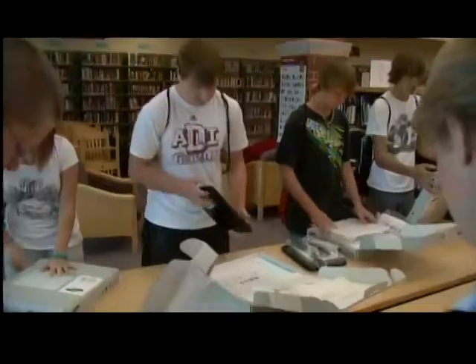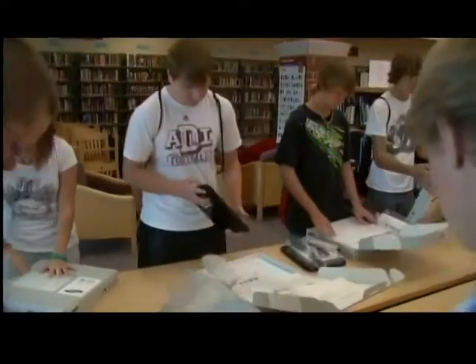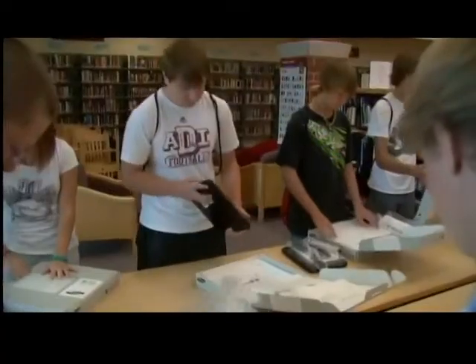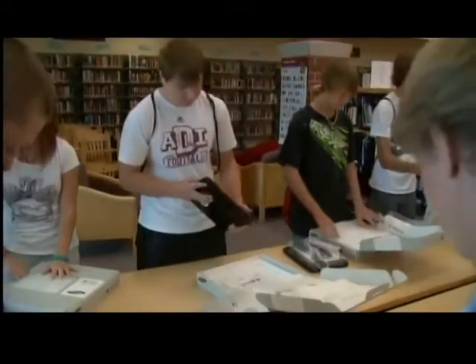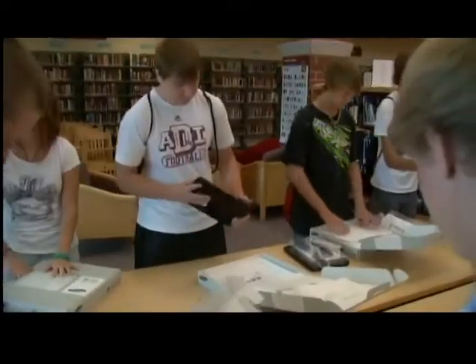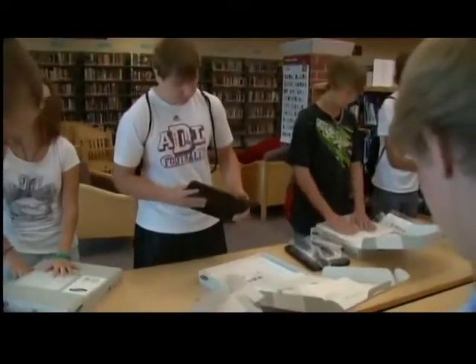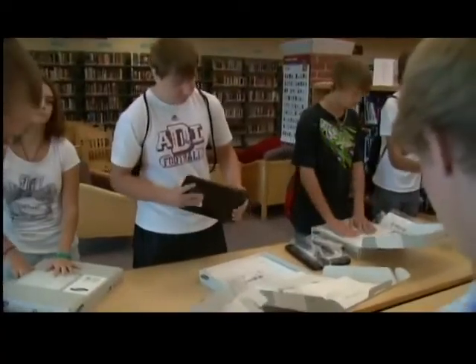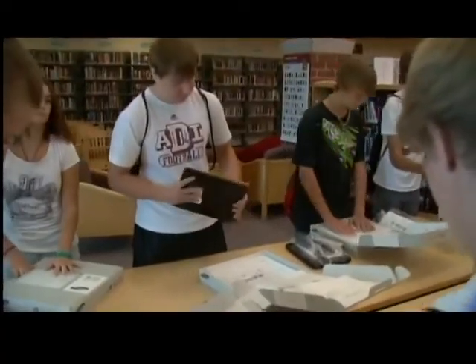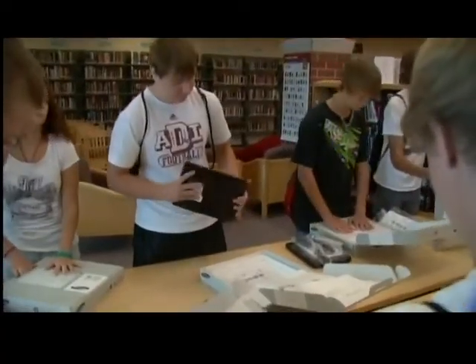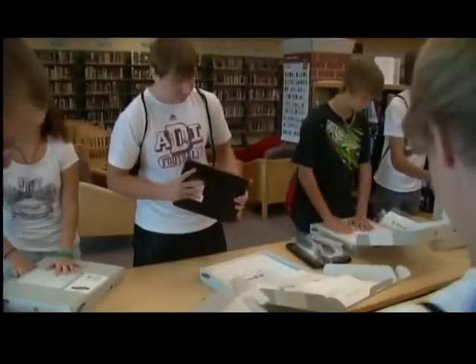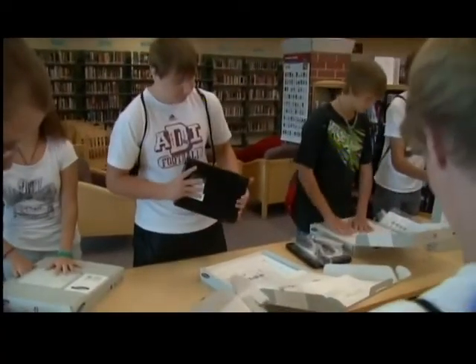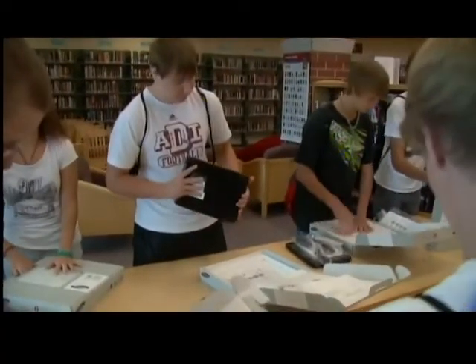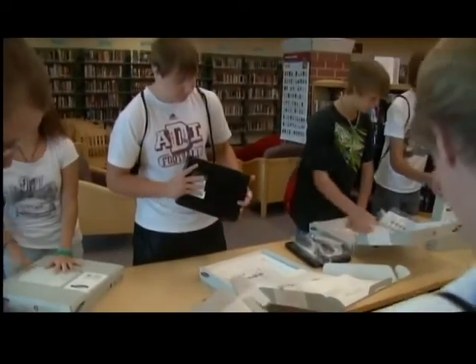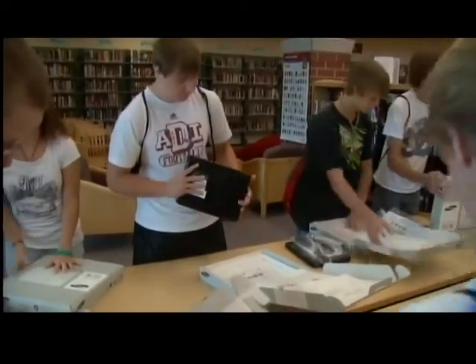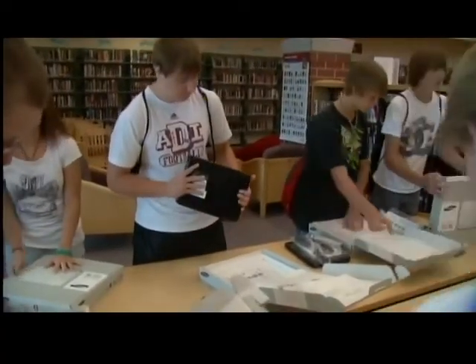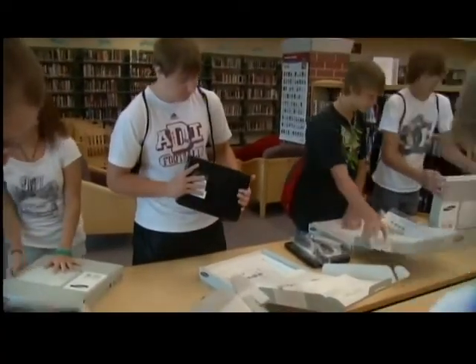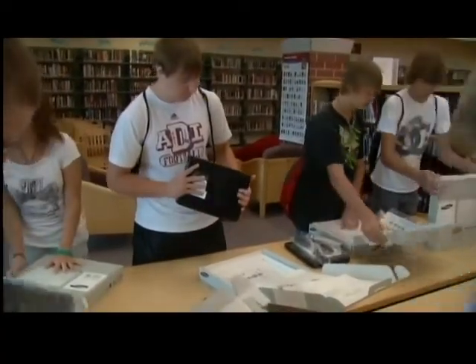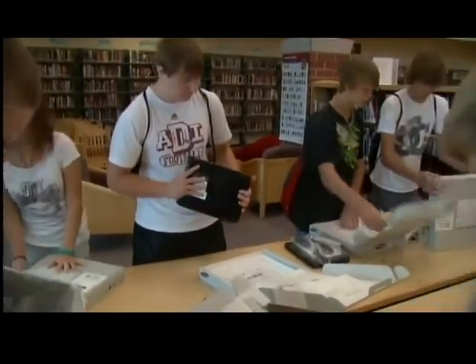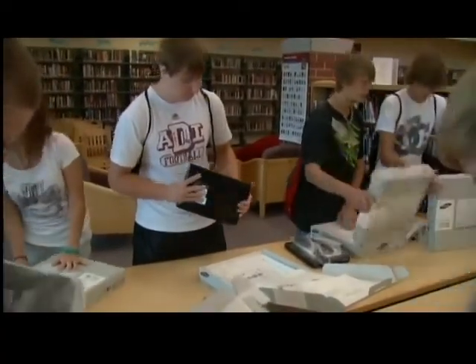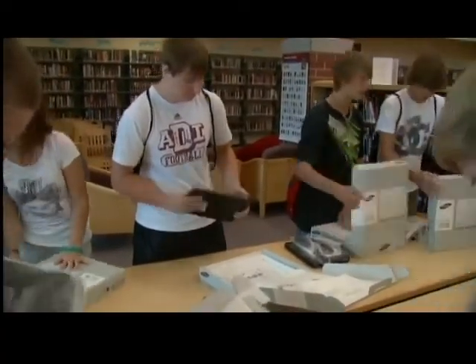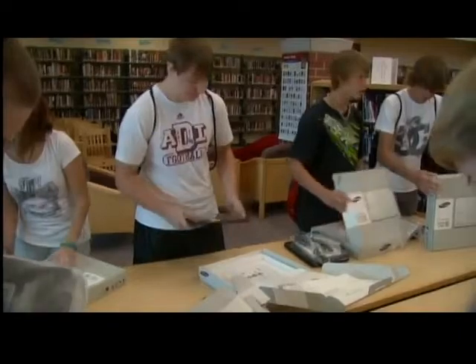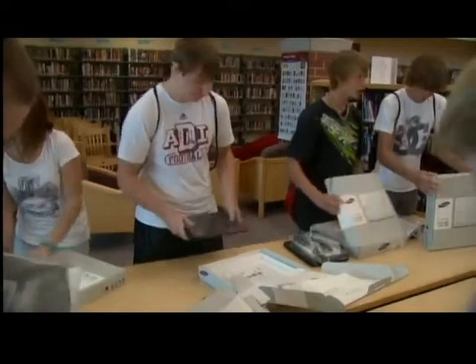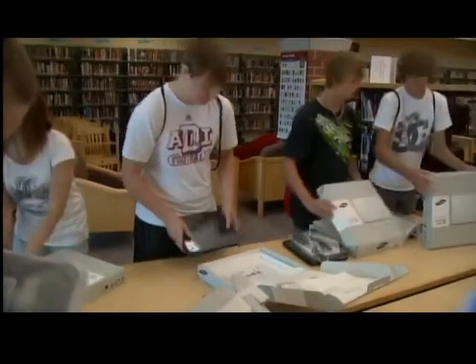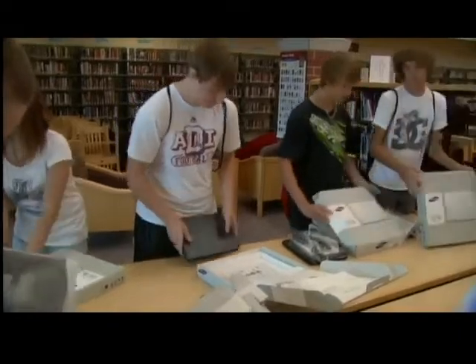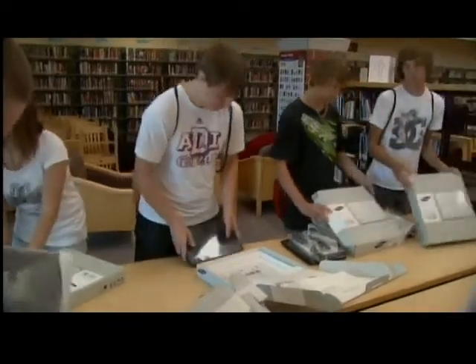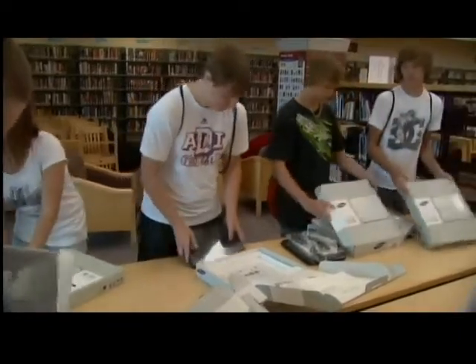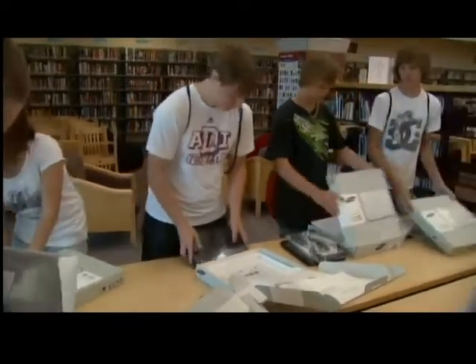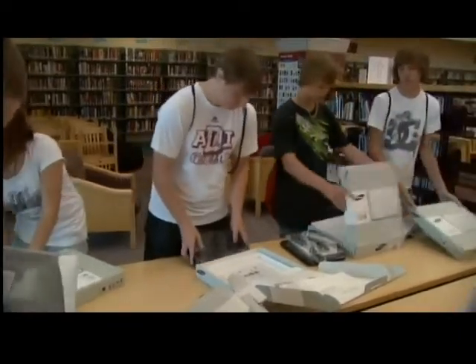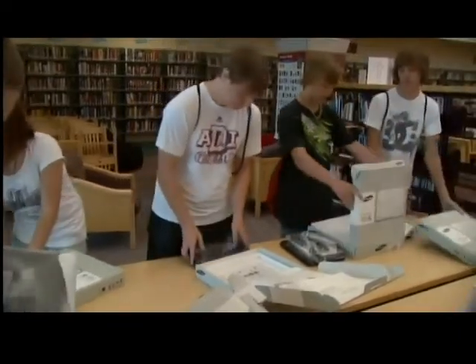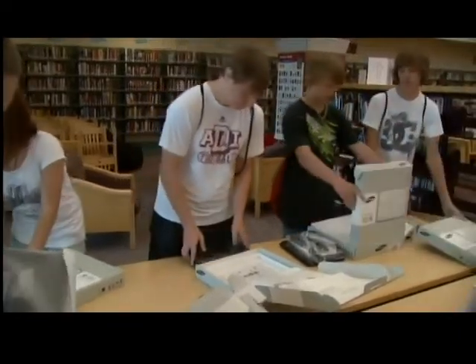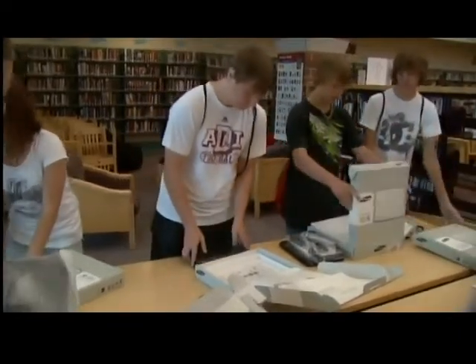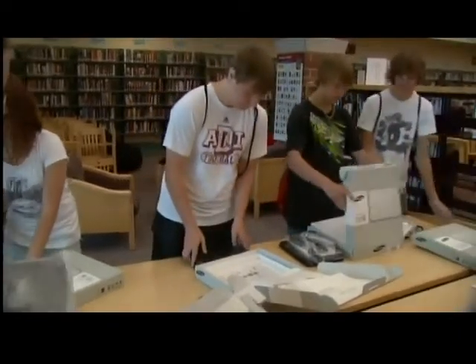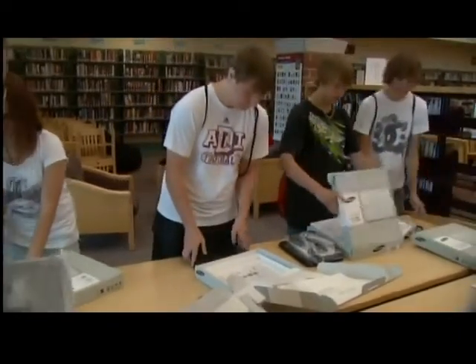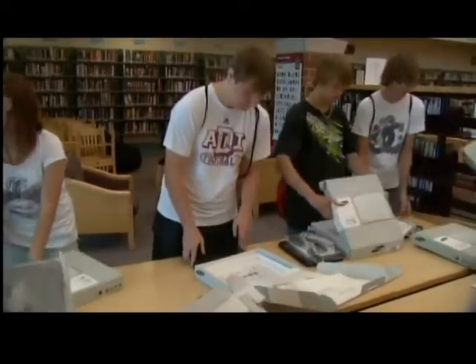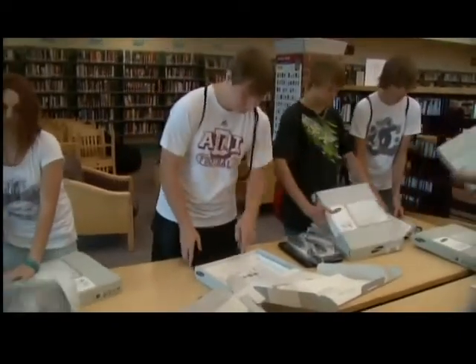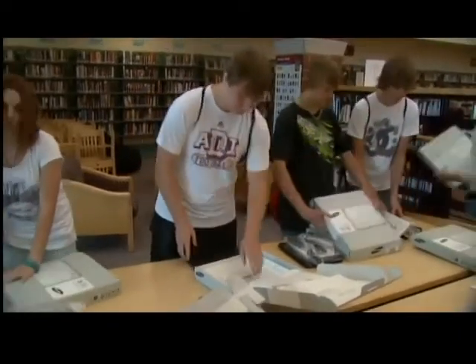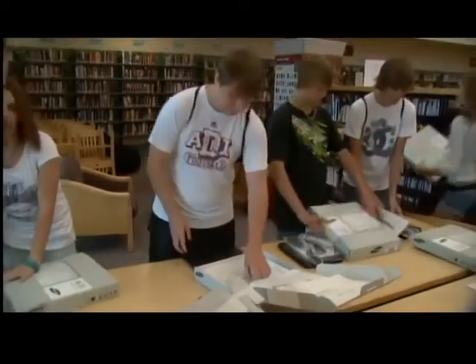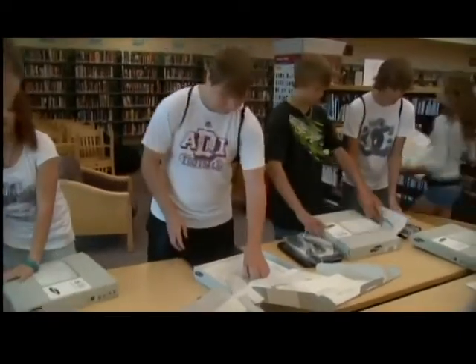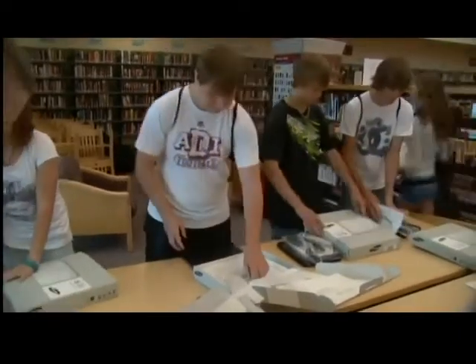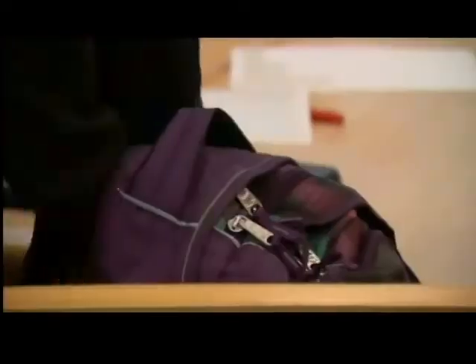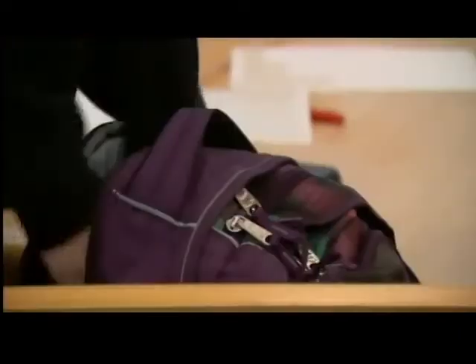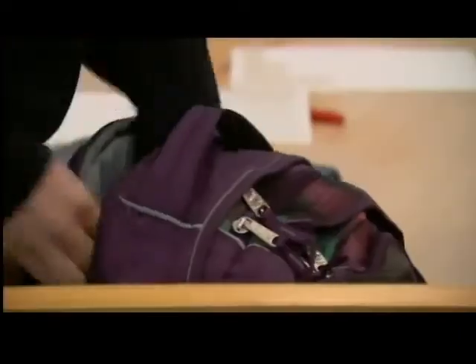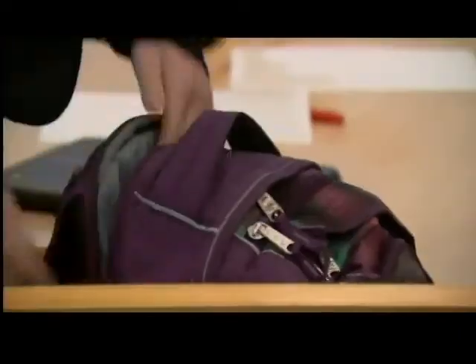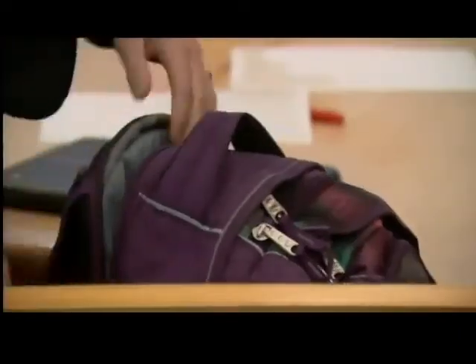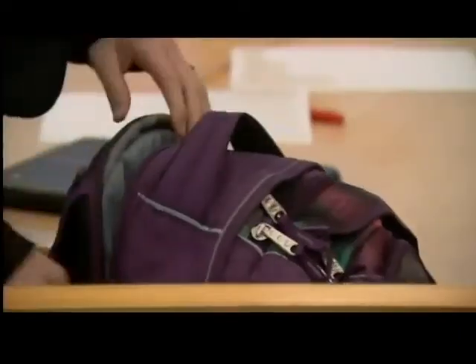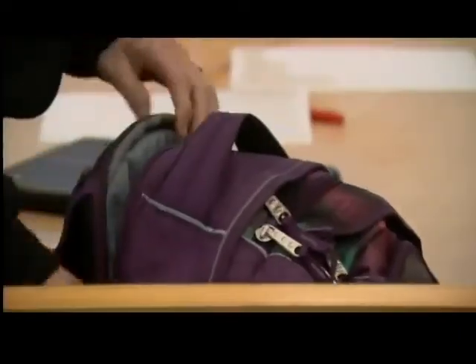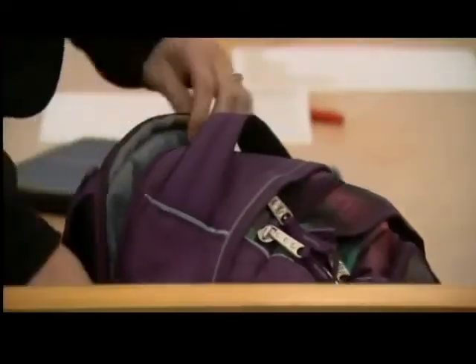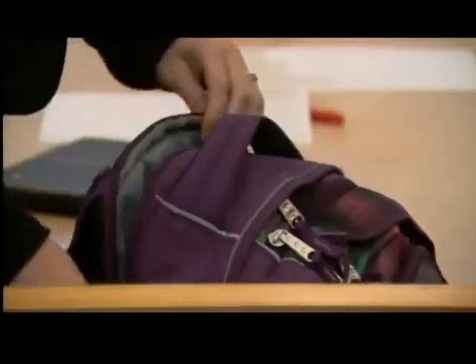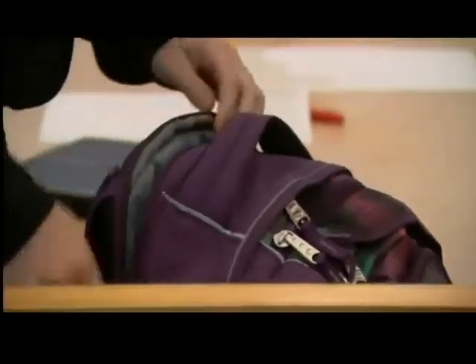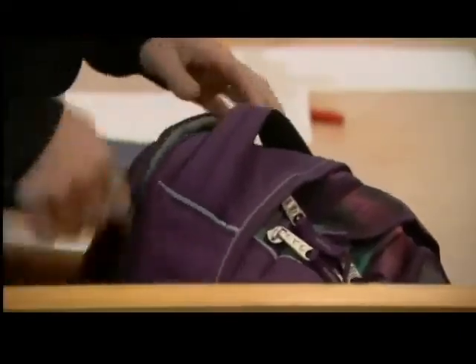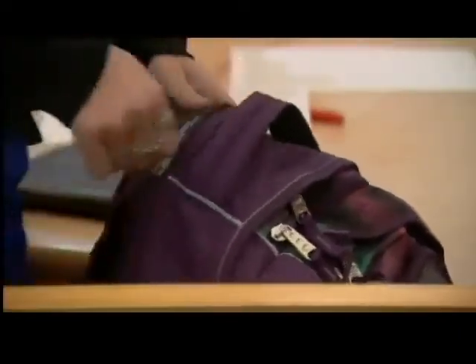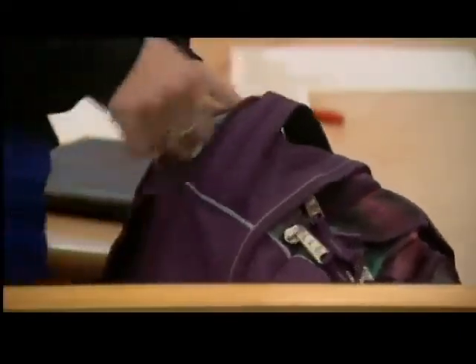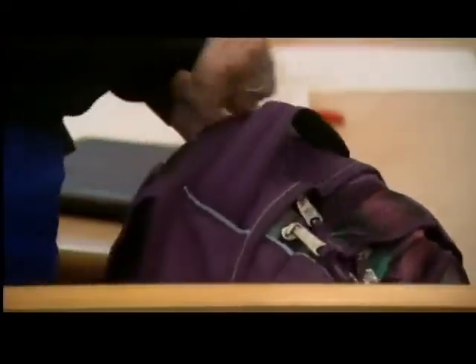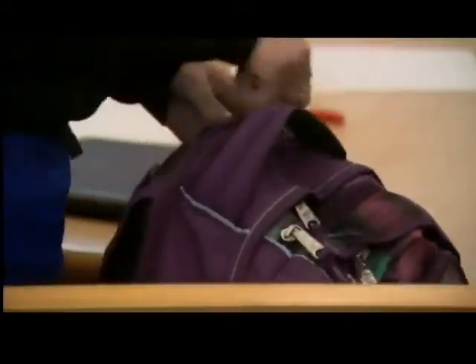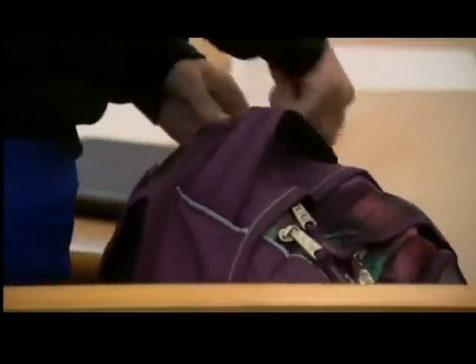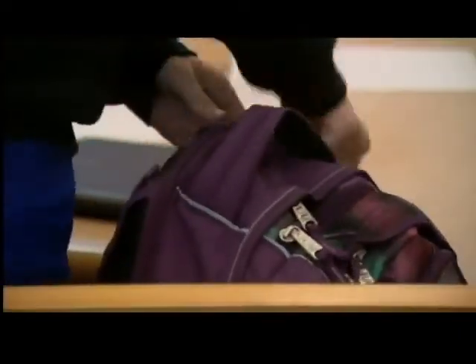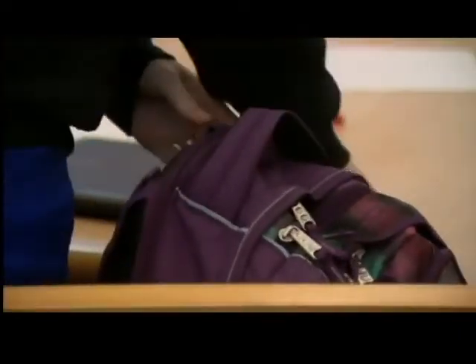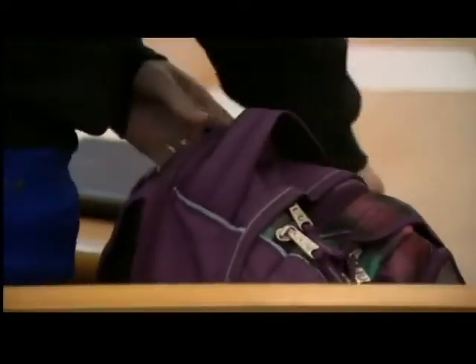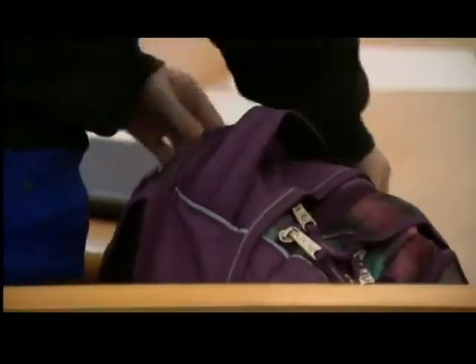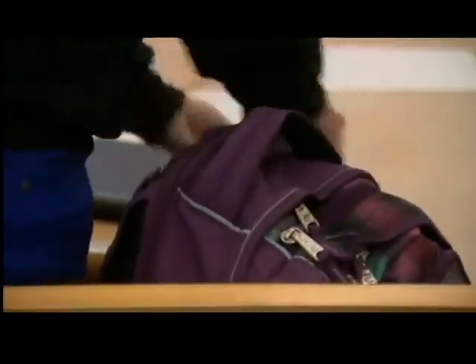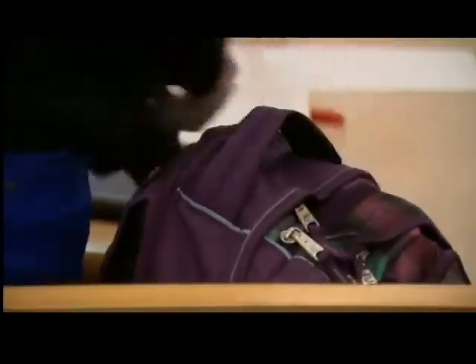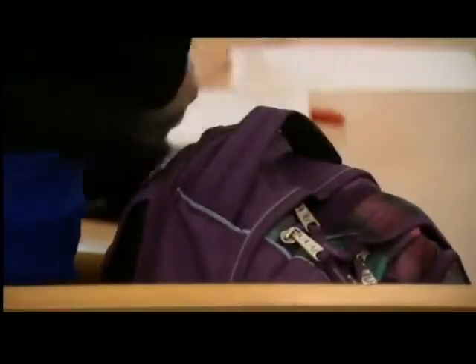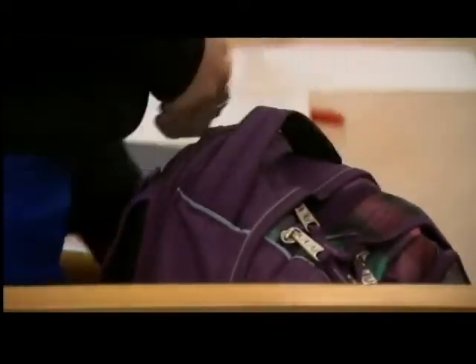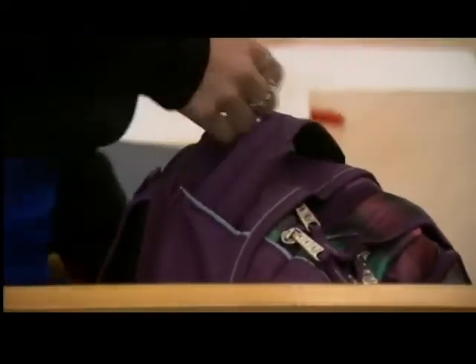So long as students keep hold of that one expensive computer notebook they do have. In Fond du Lac, Chad Doran, Fox 11 News.